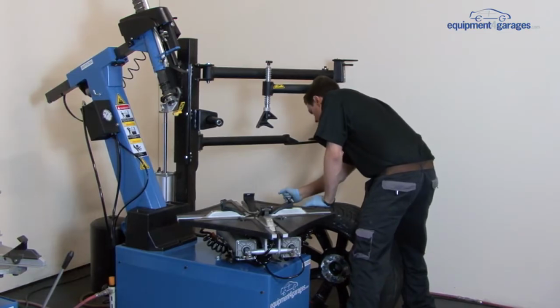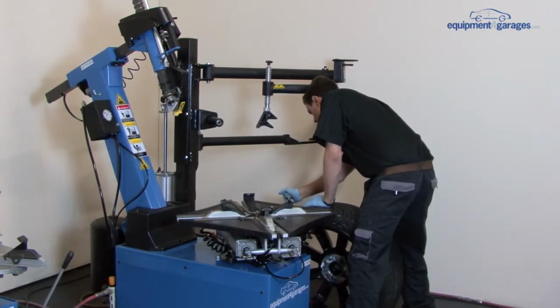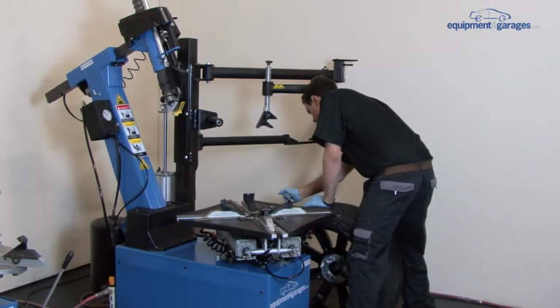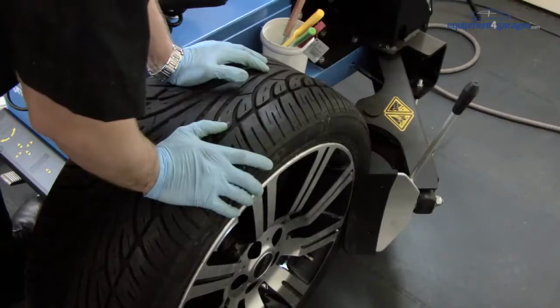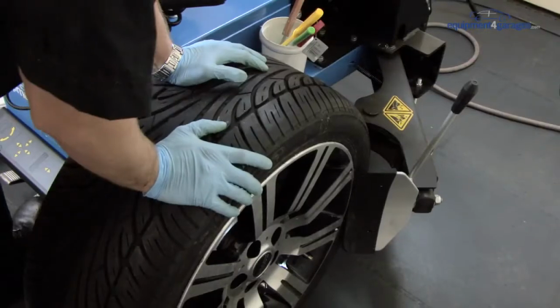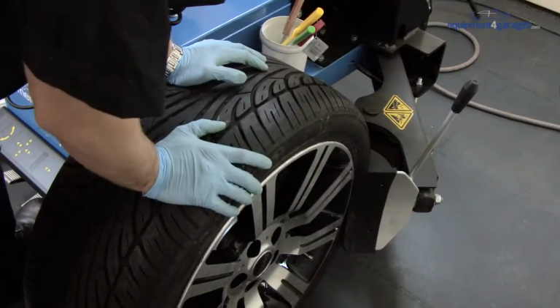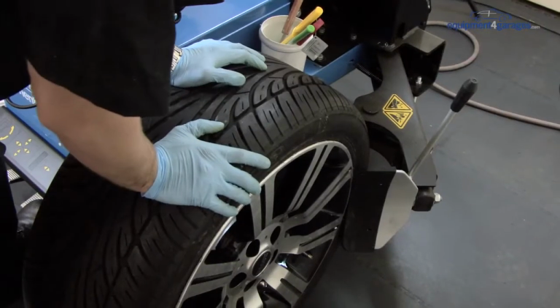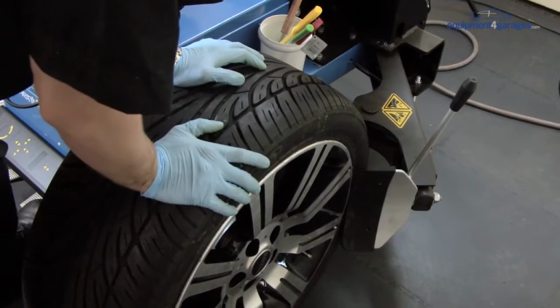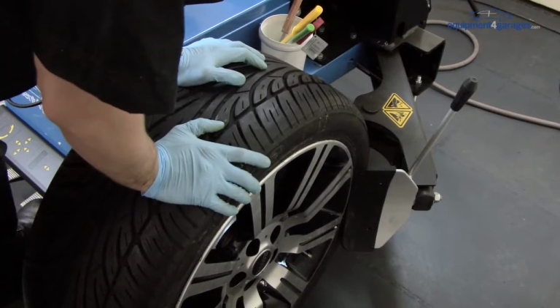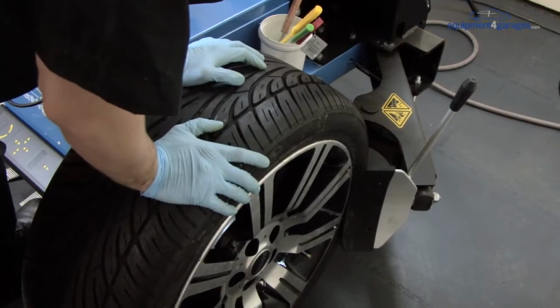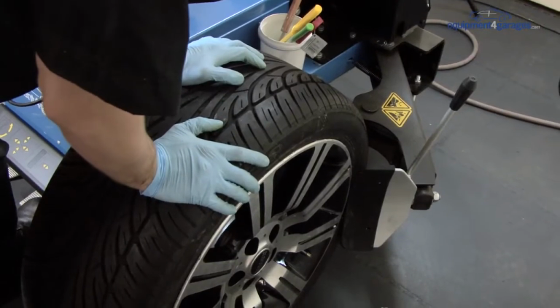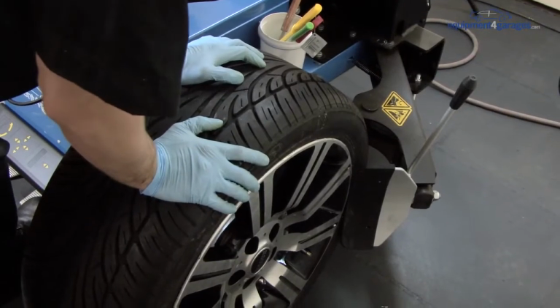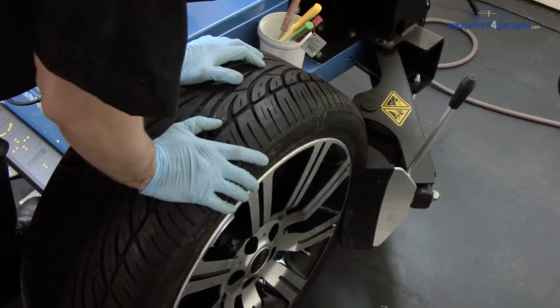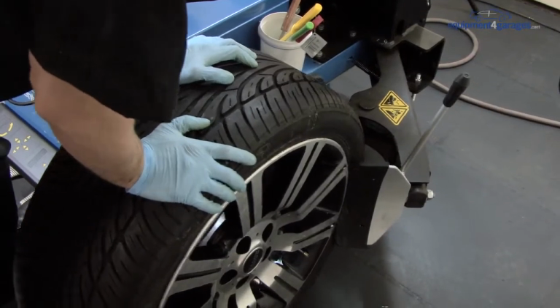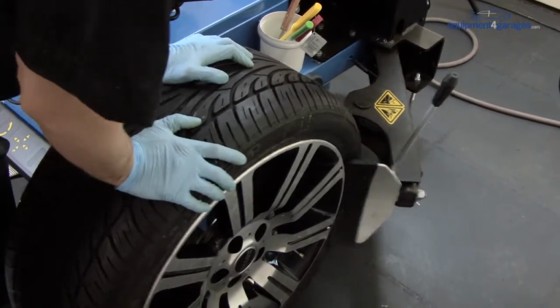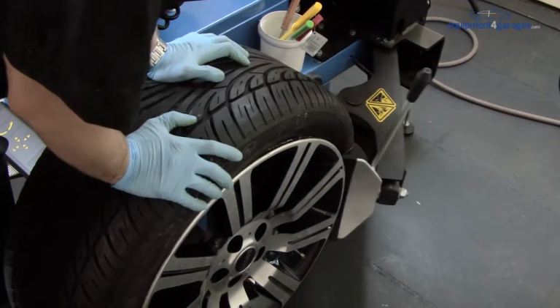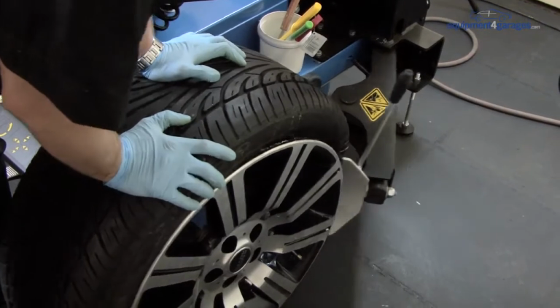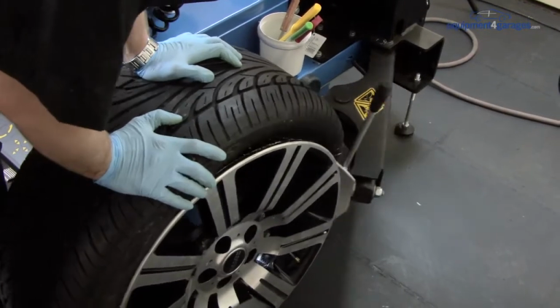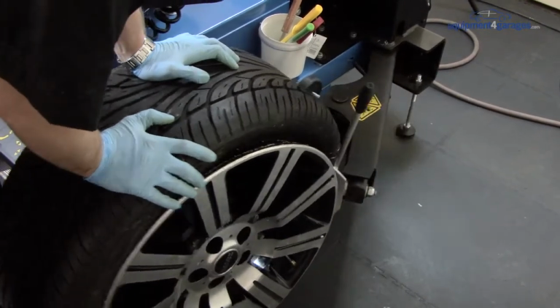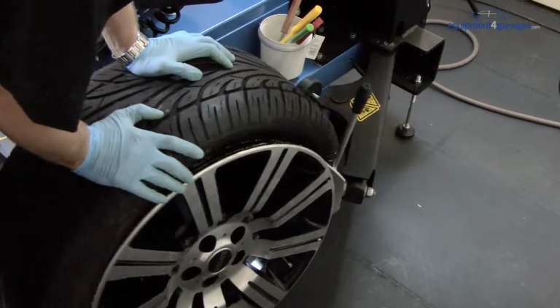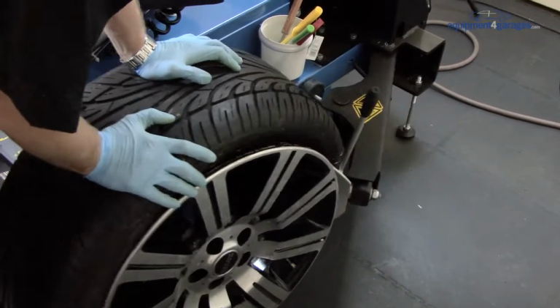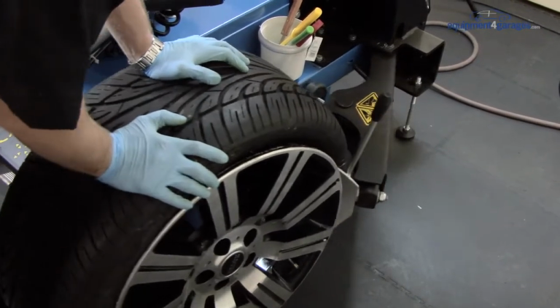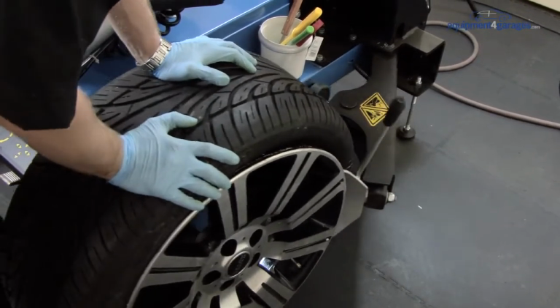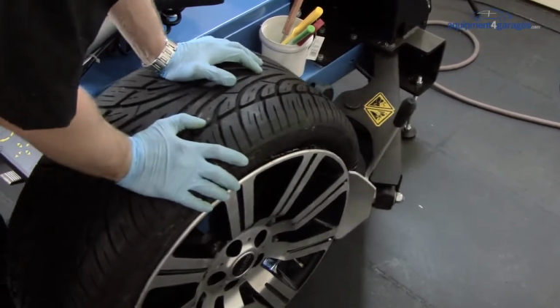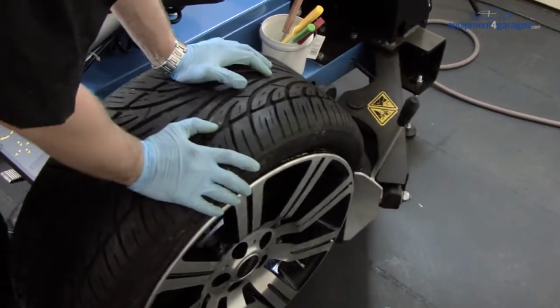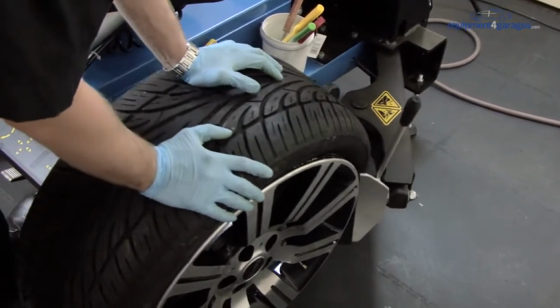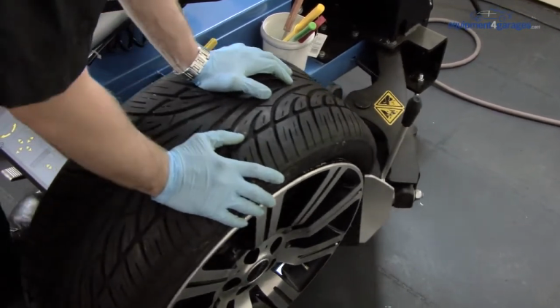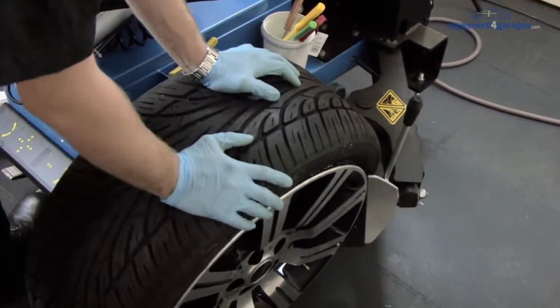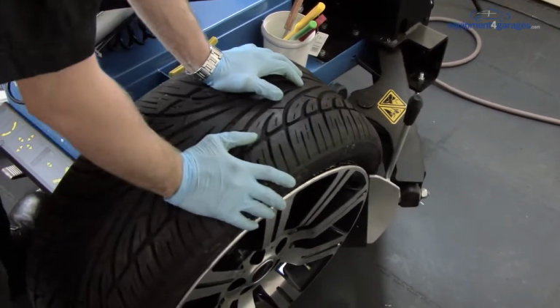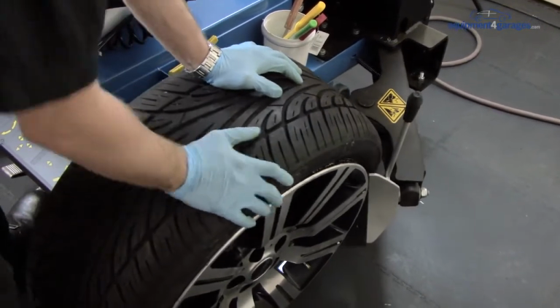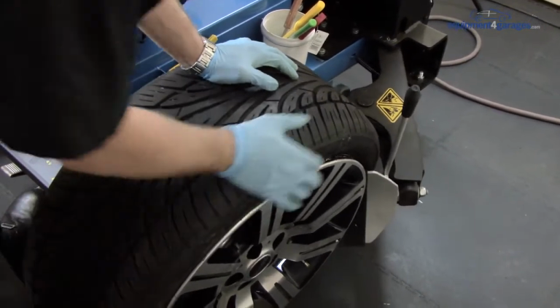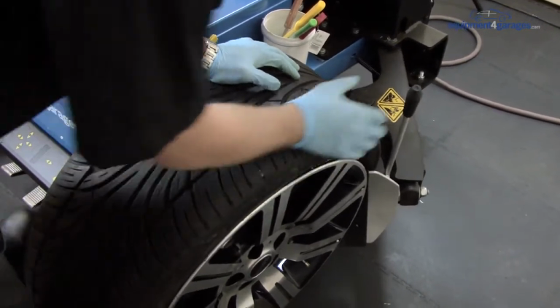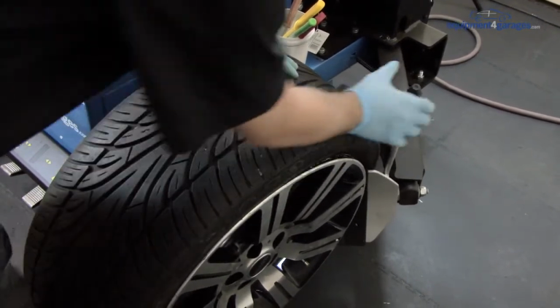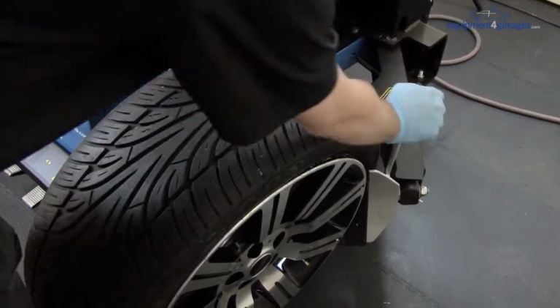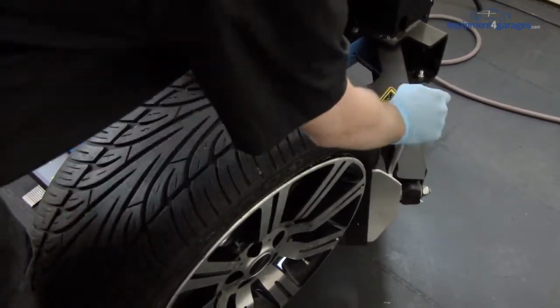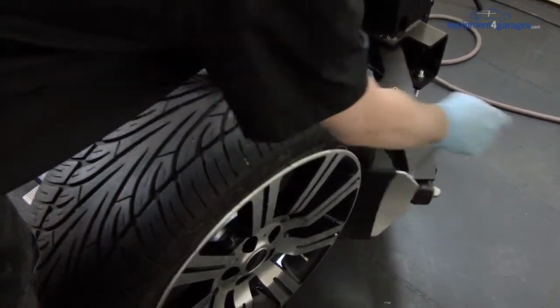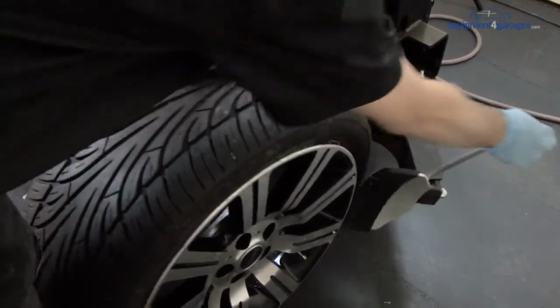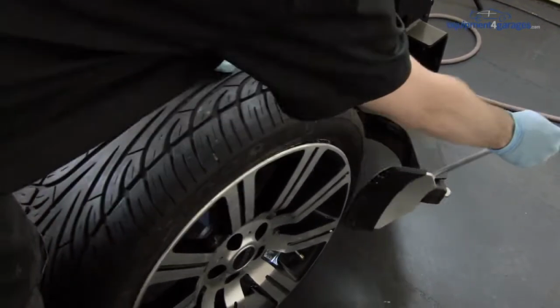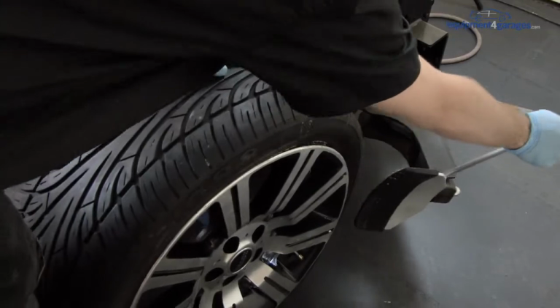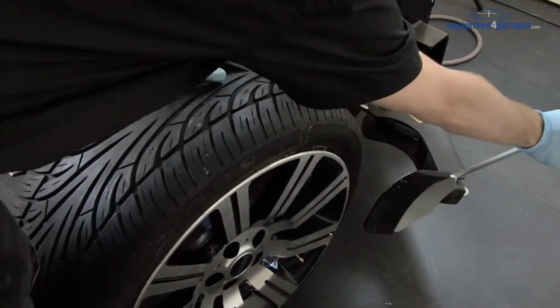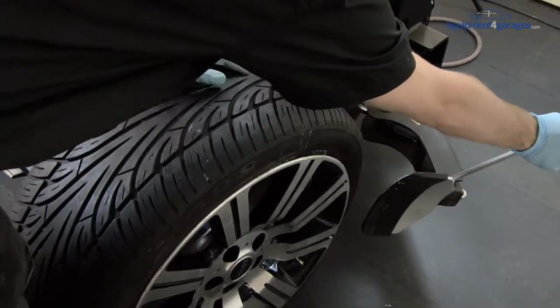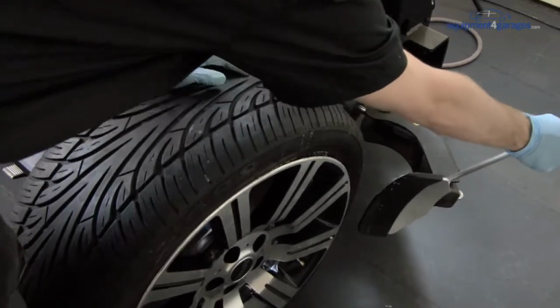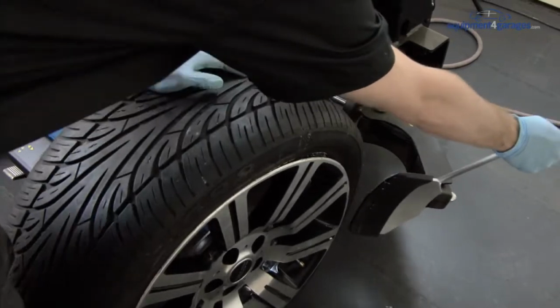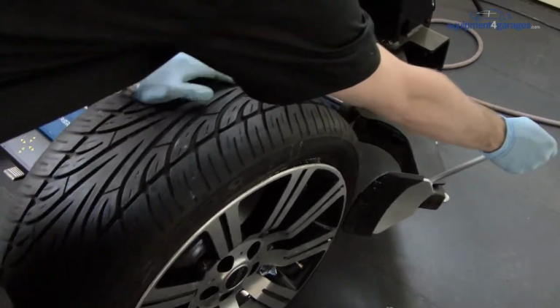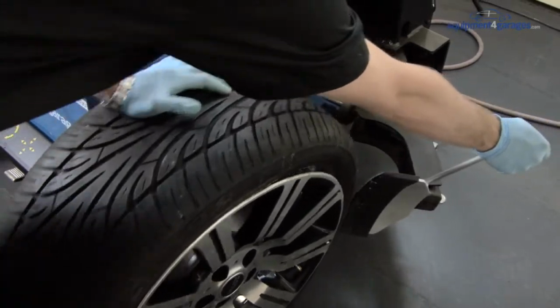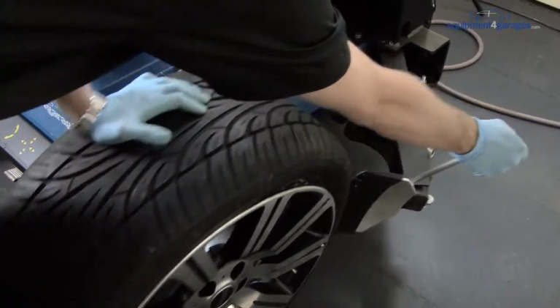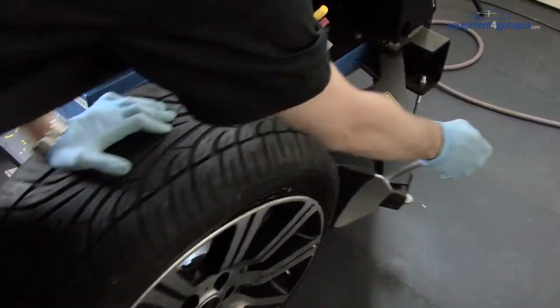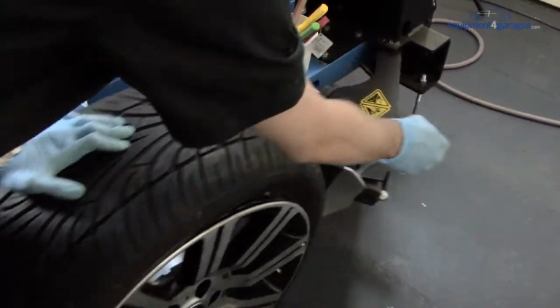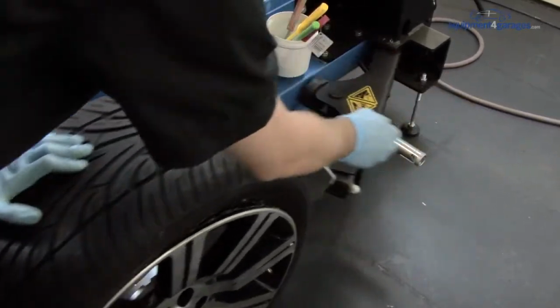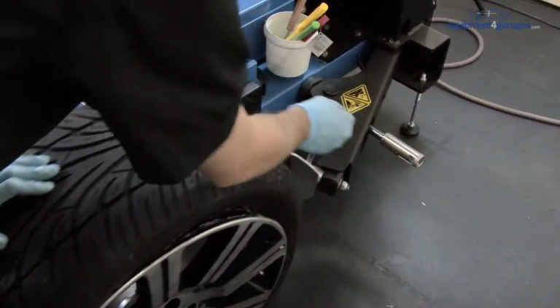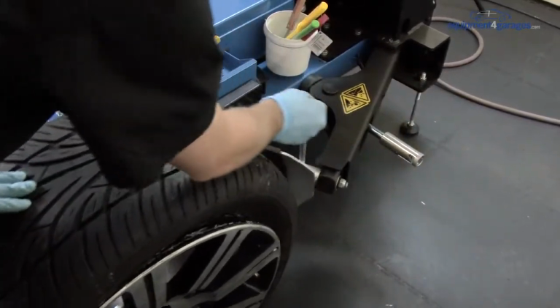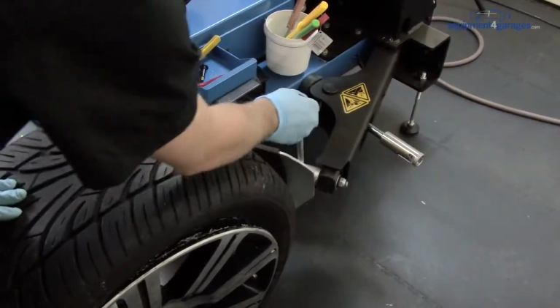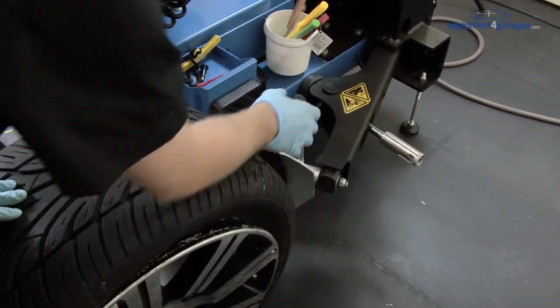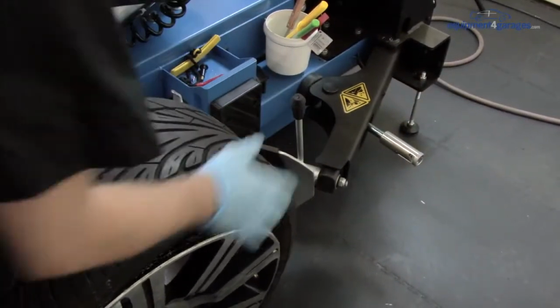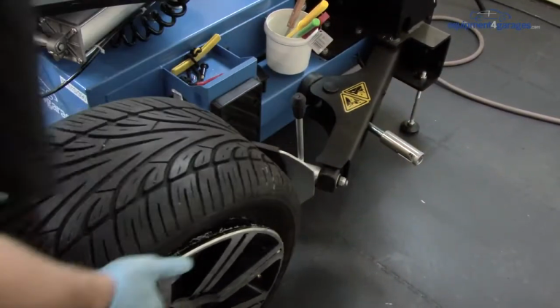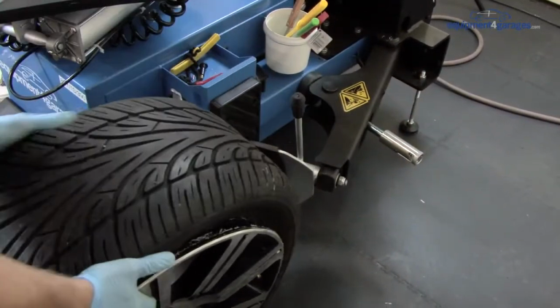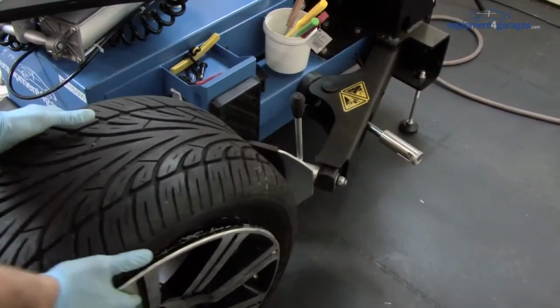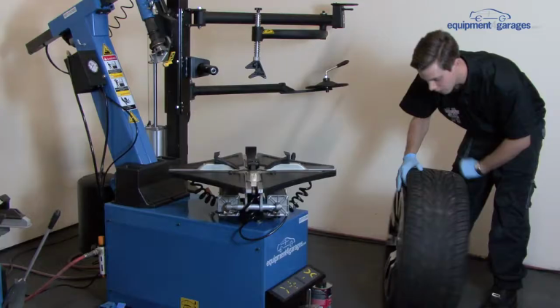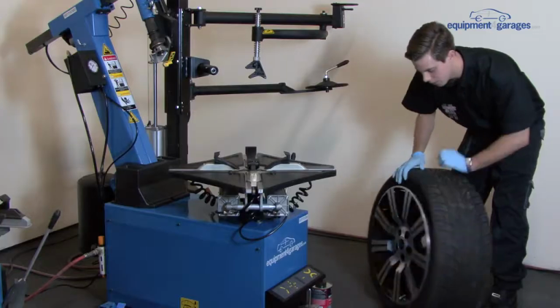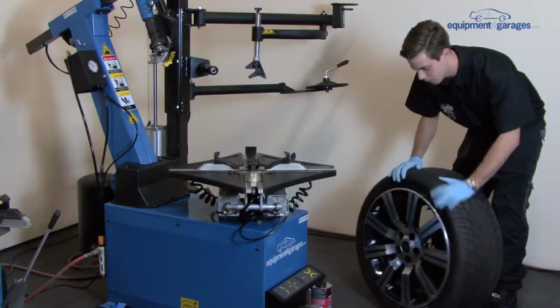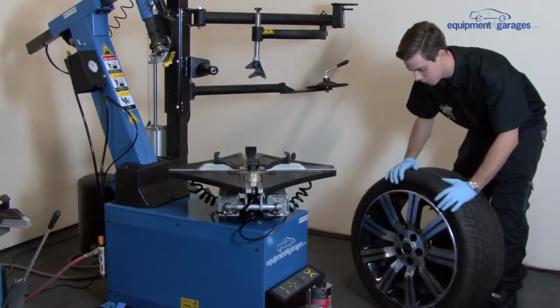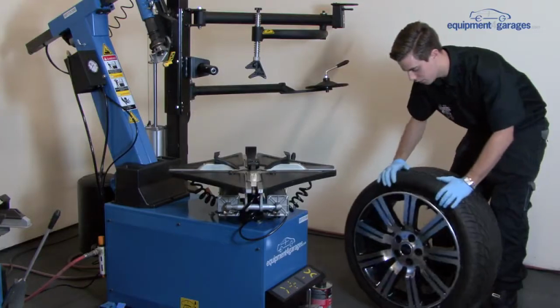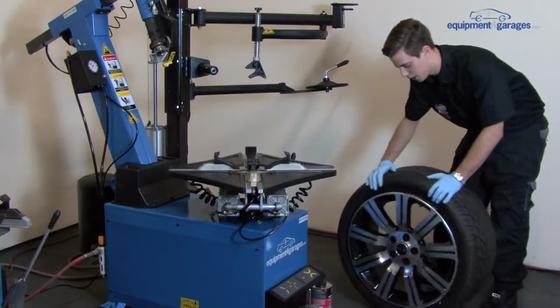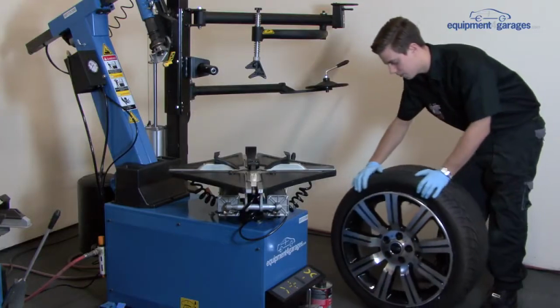Press on the second foot pedal to break the beading. Repeat the process on the other side of the tyre.